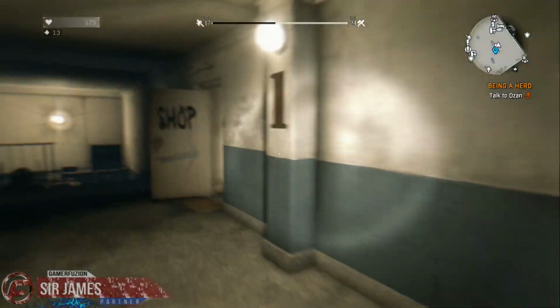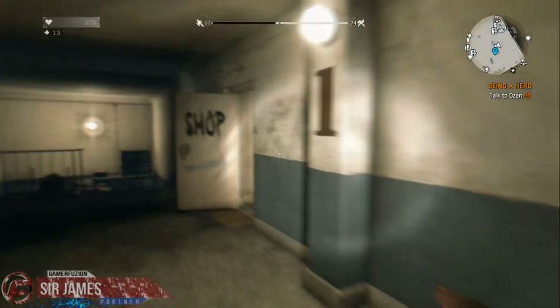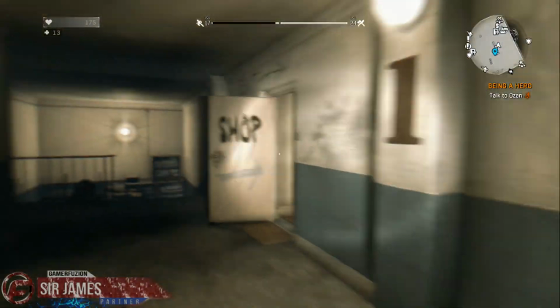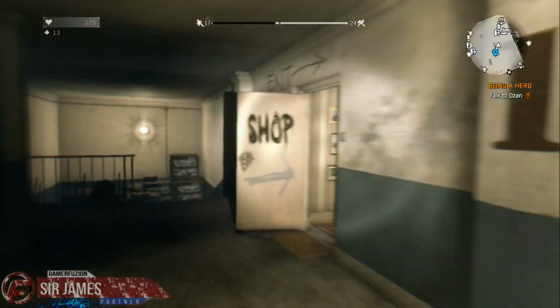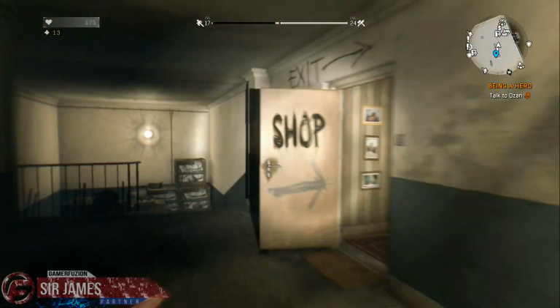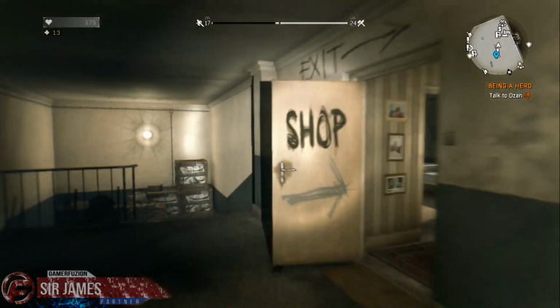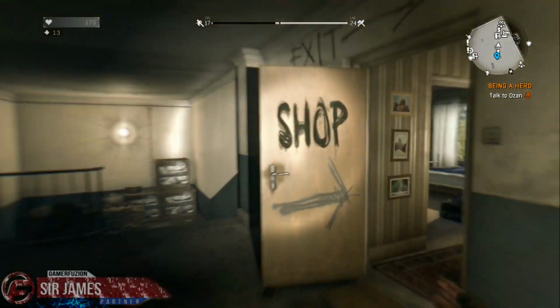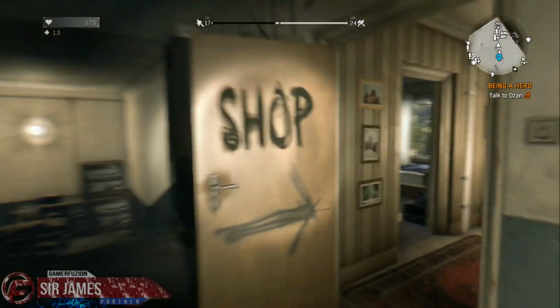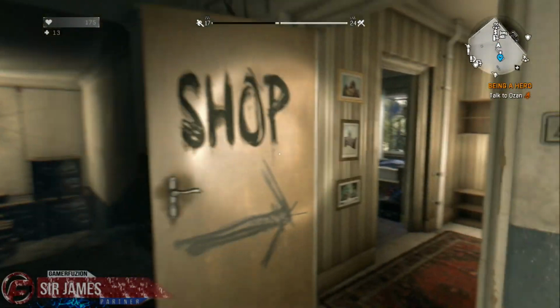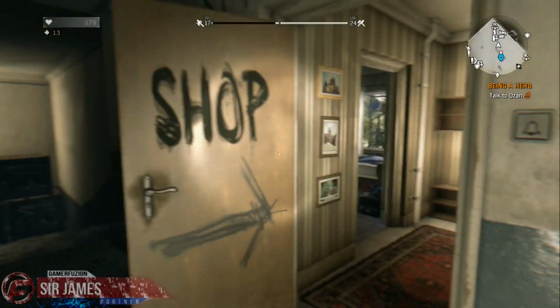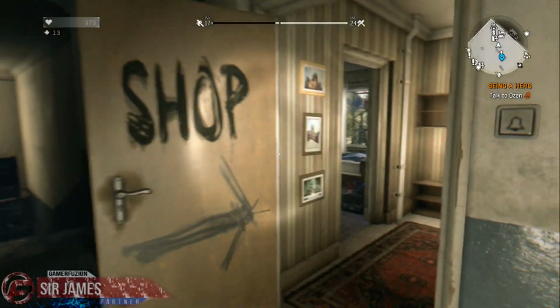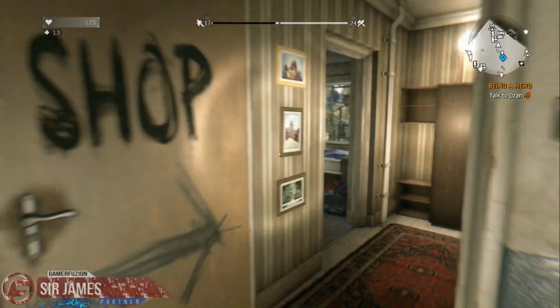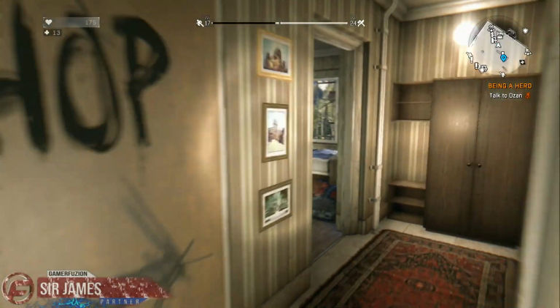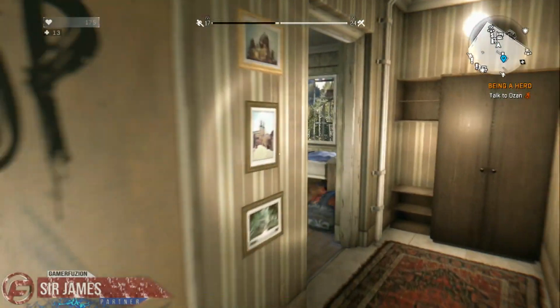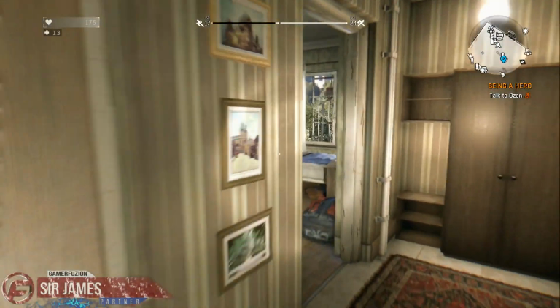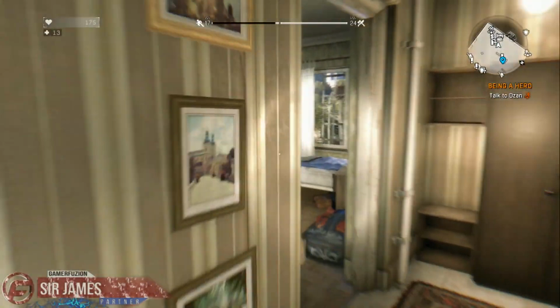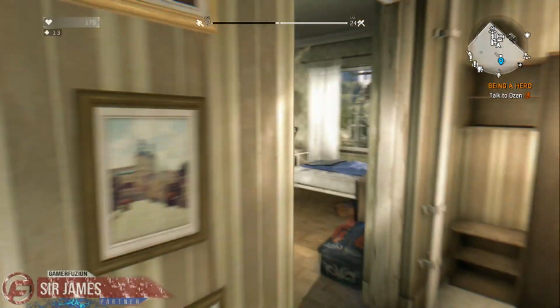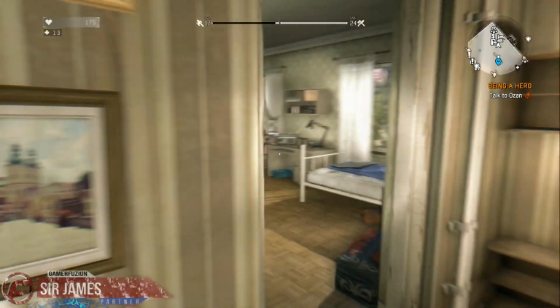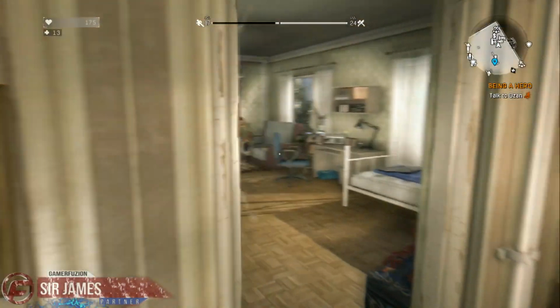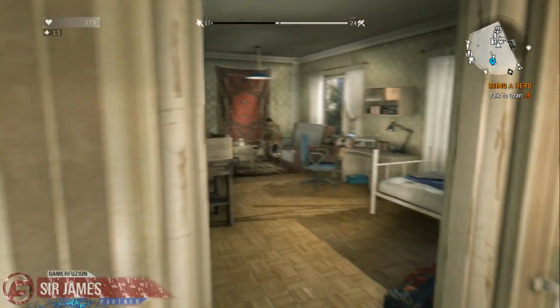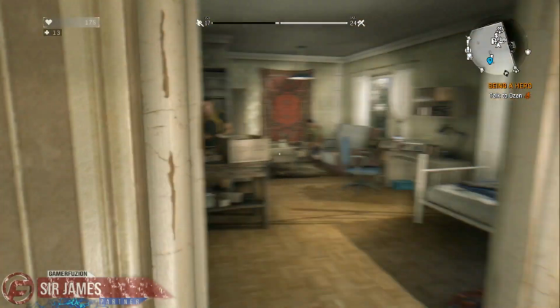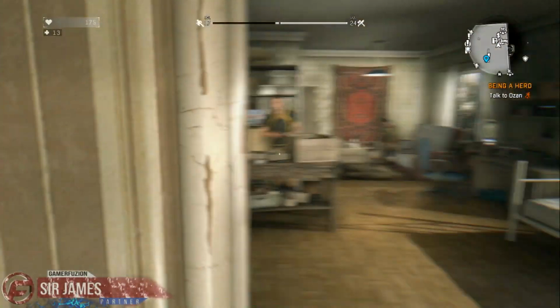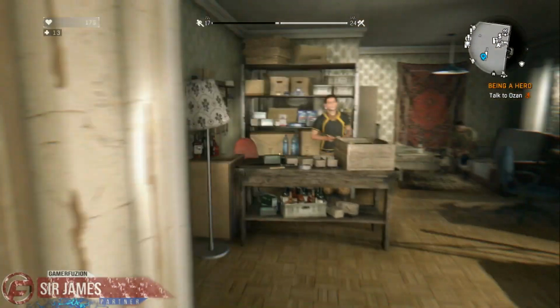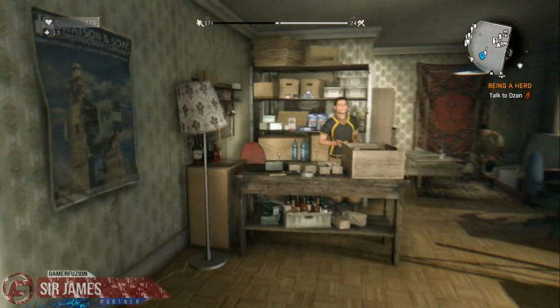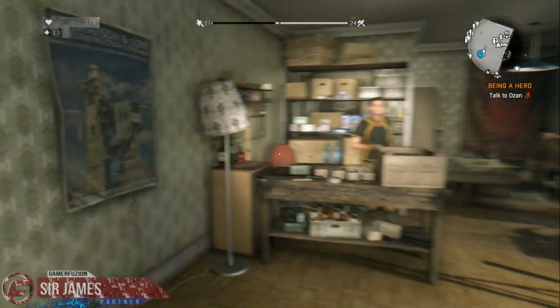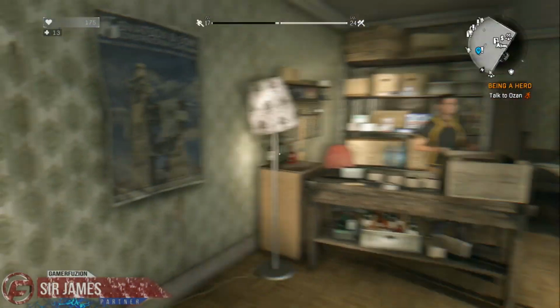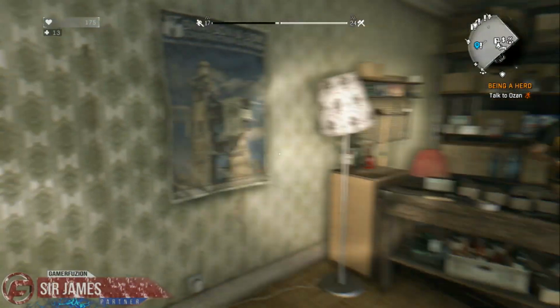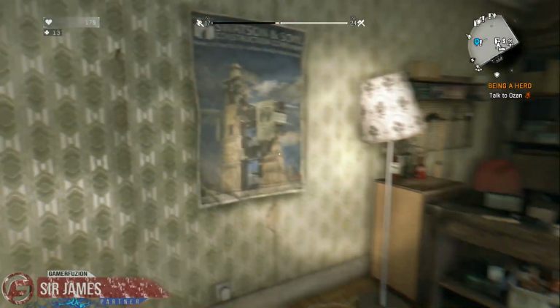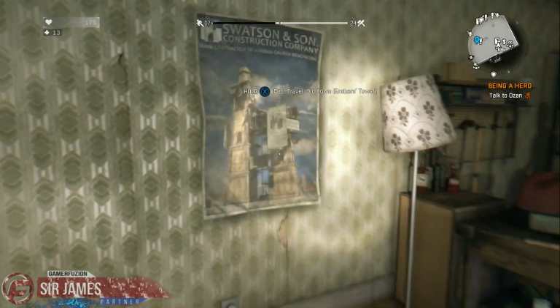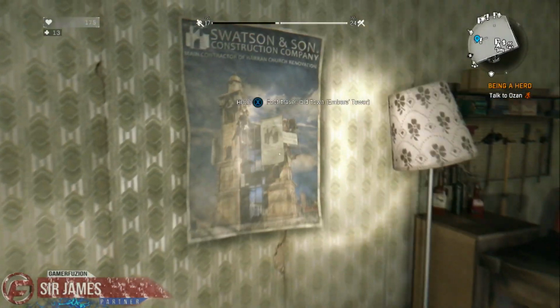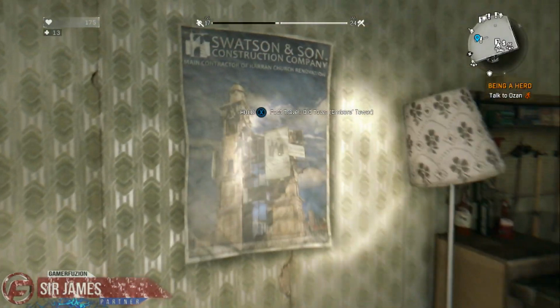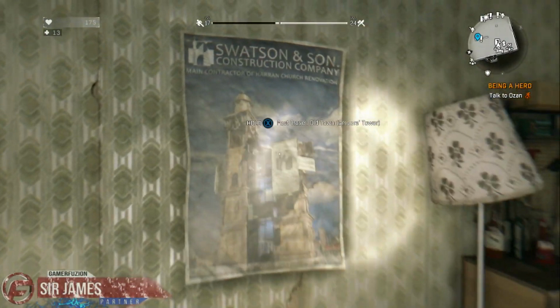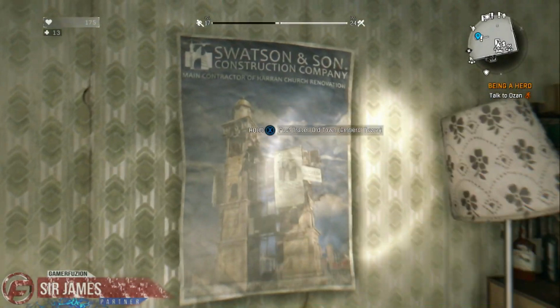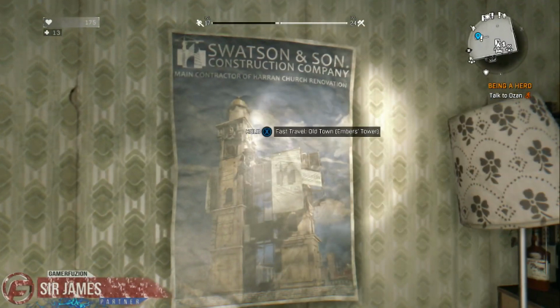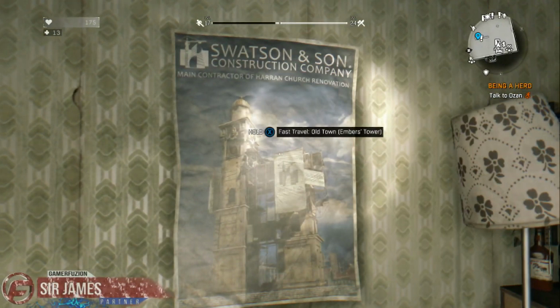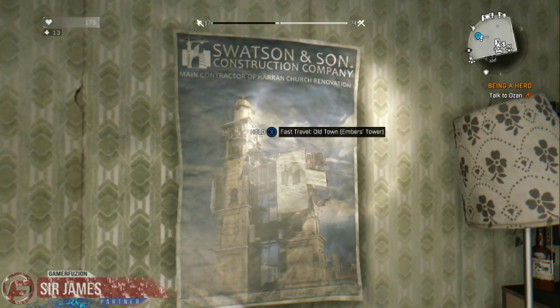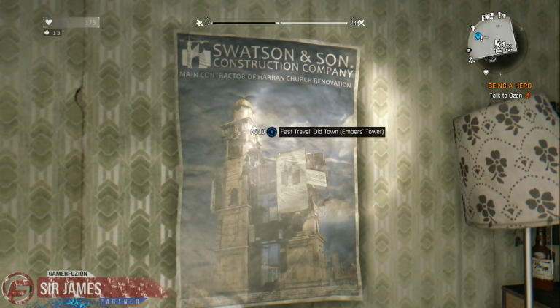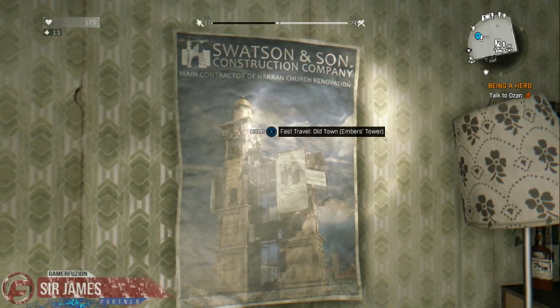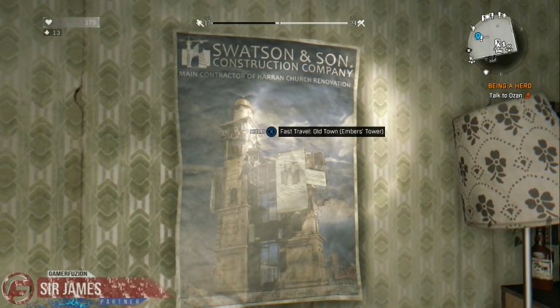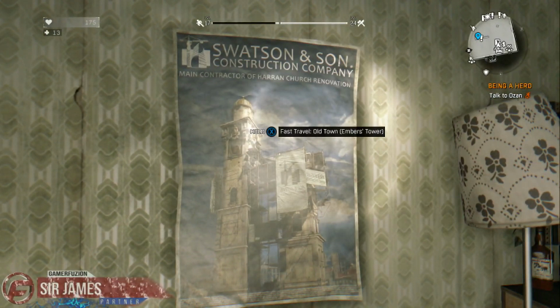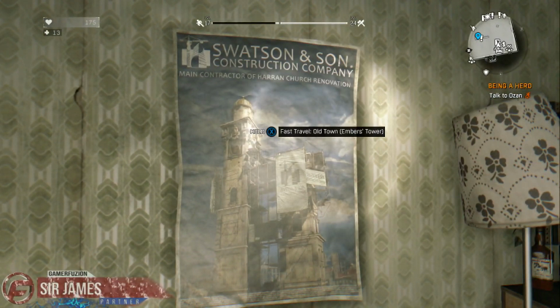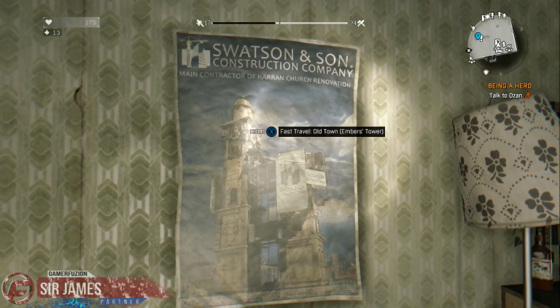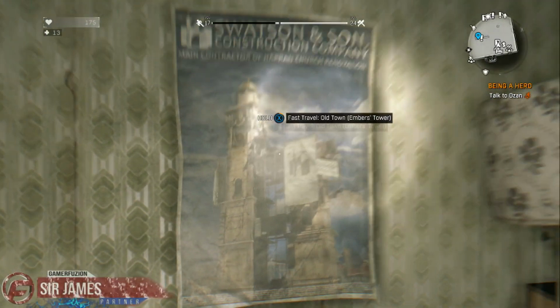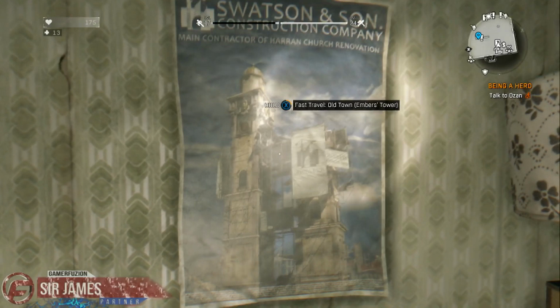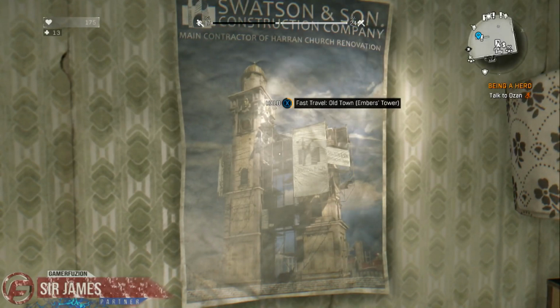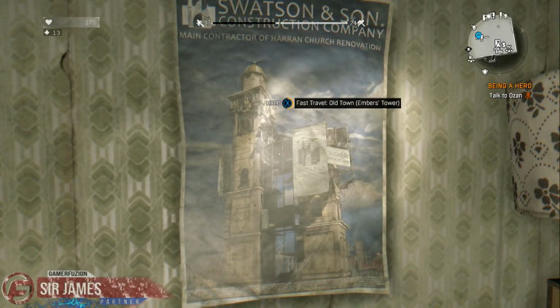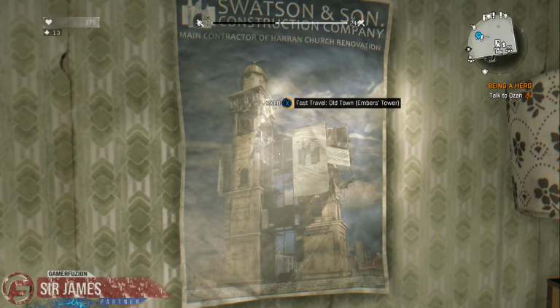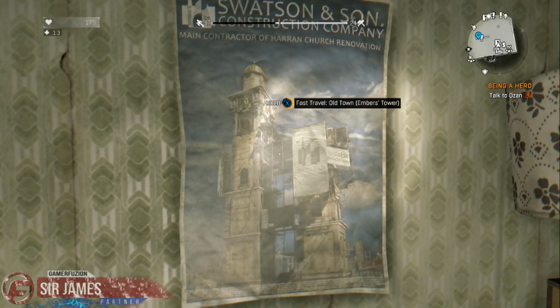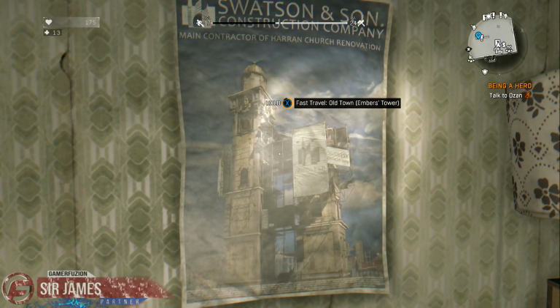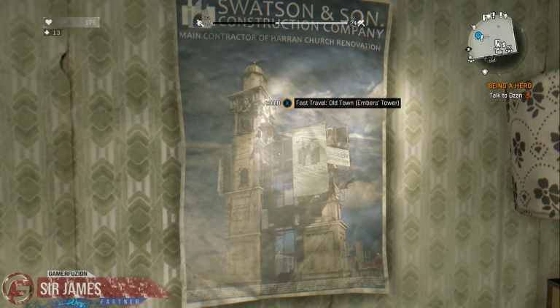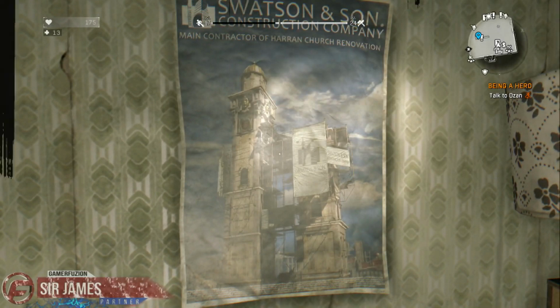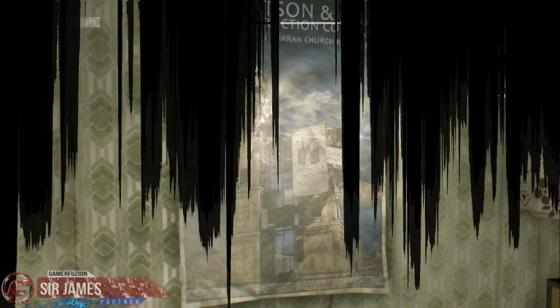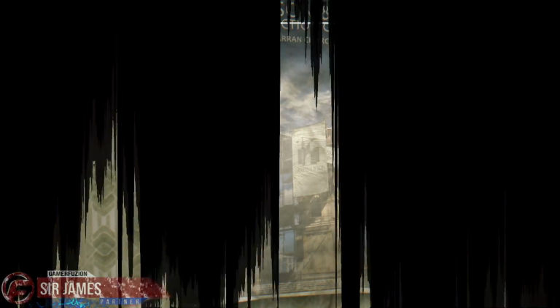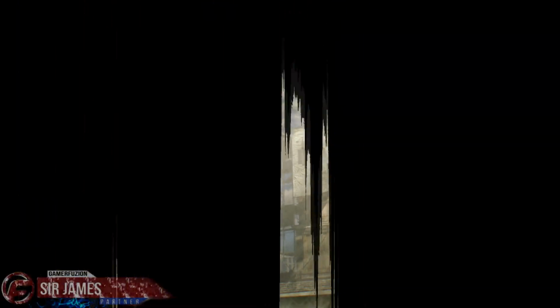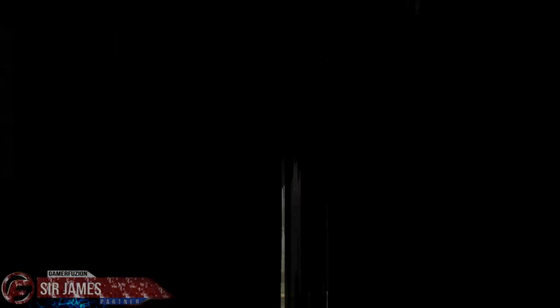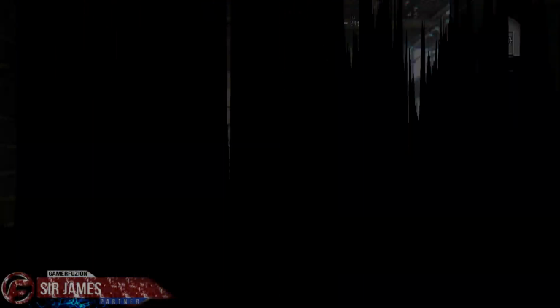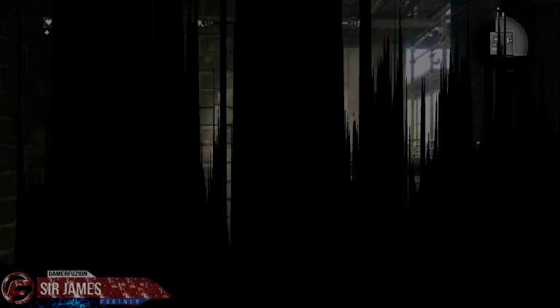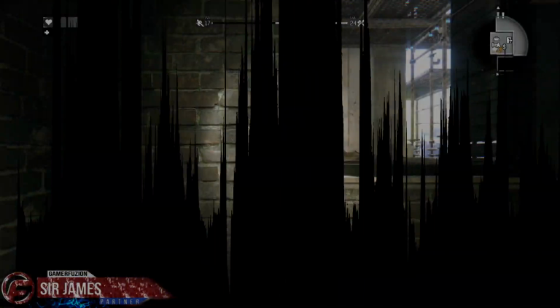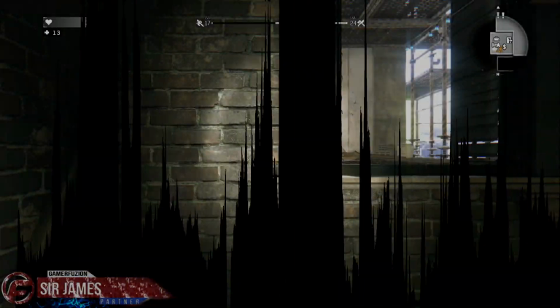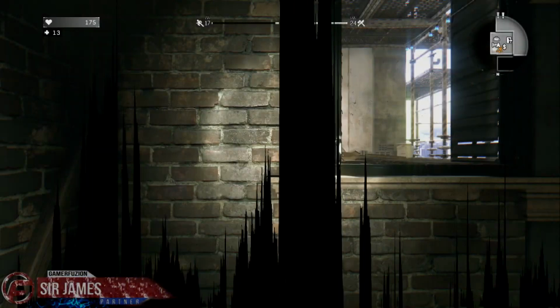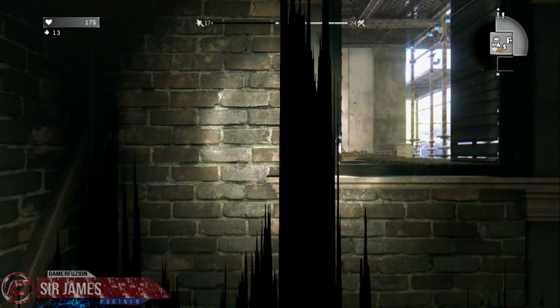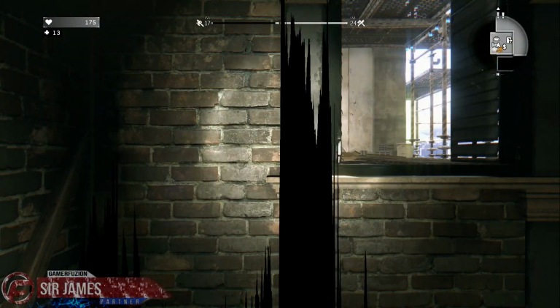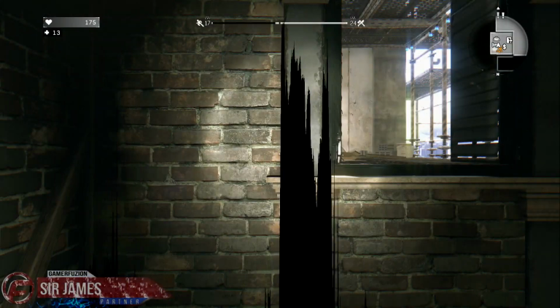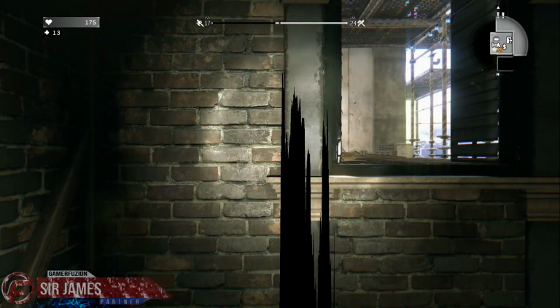In order to do this, you need to head to the tower, enter the shop, and stare at the poster and activate it. Then you'll be transported to Old Town.